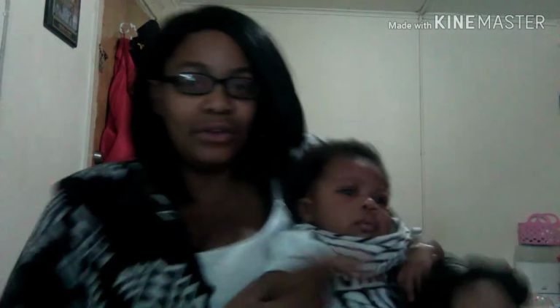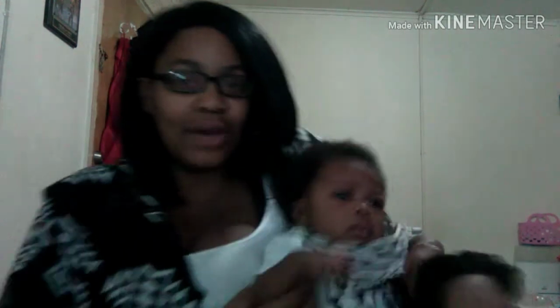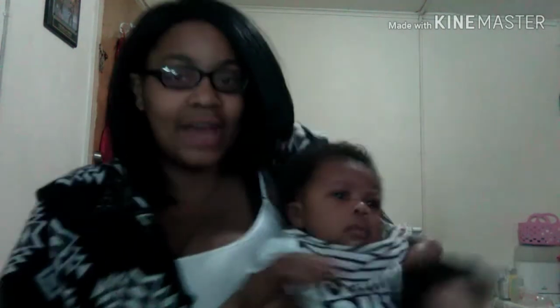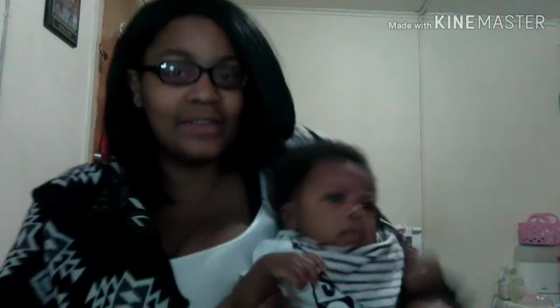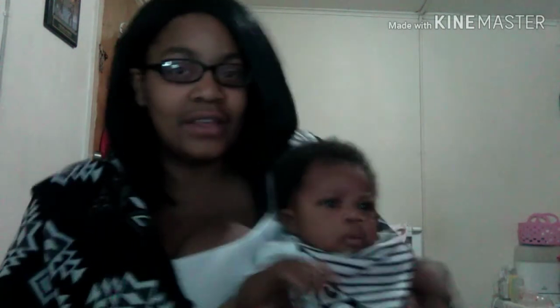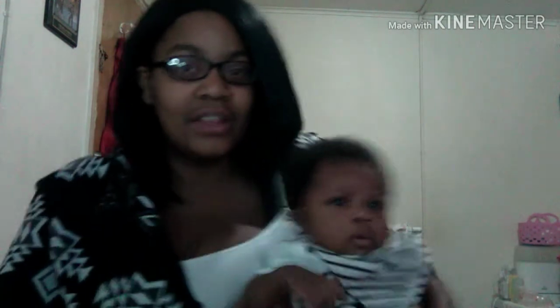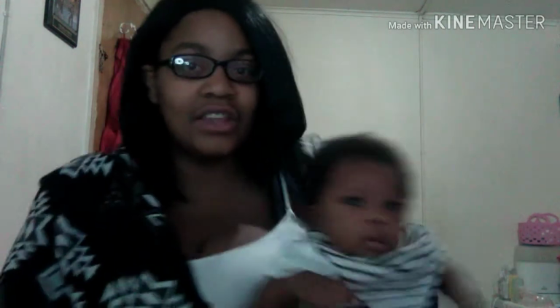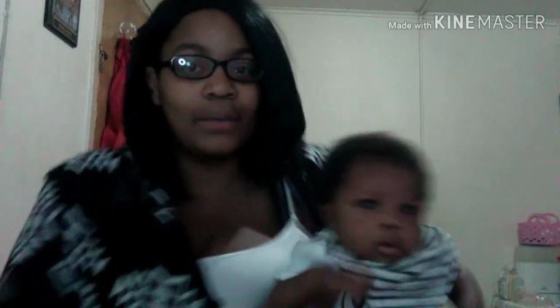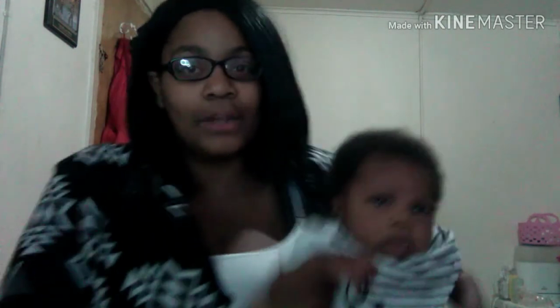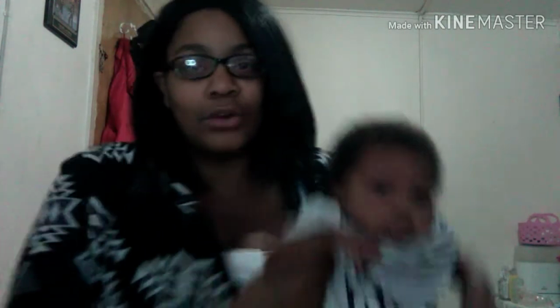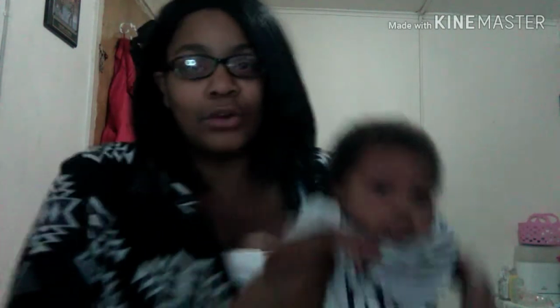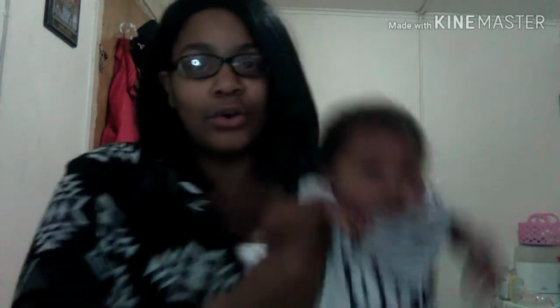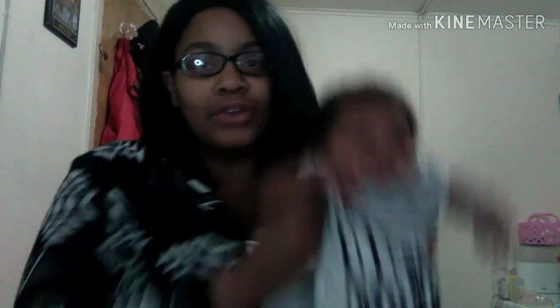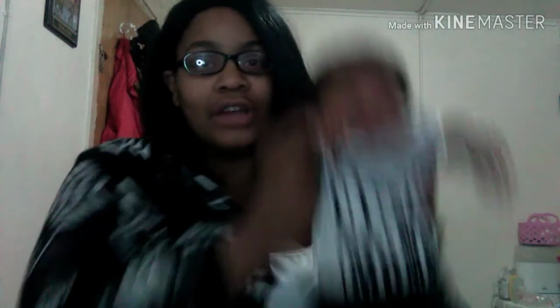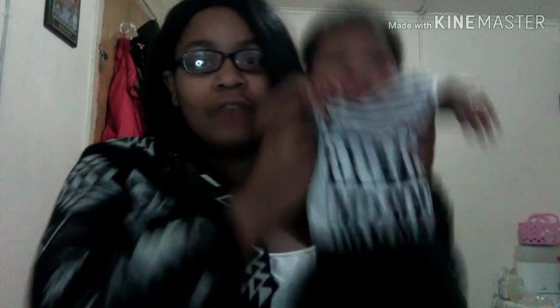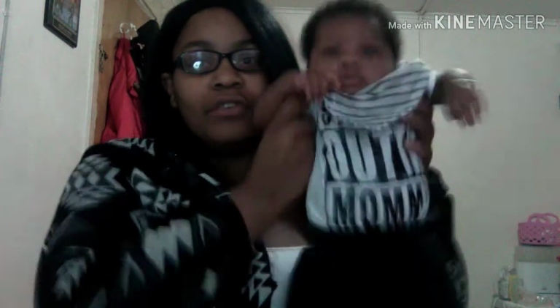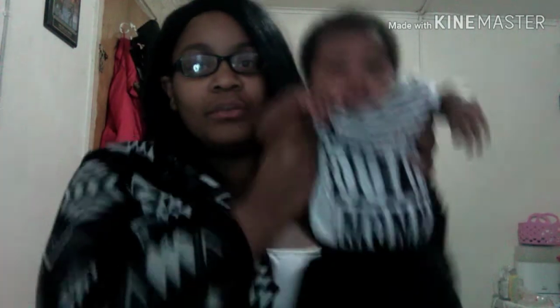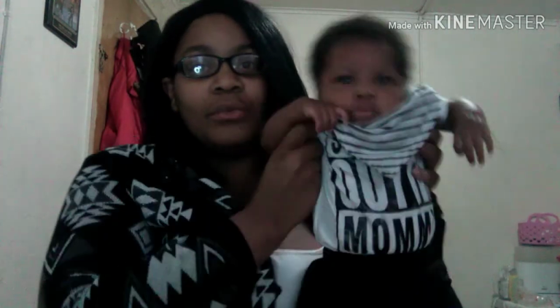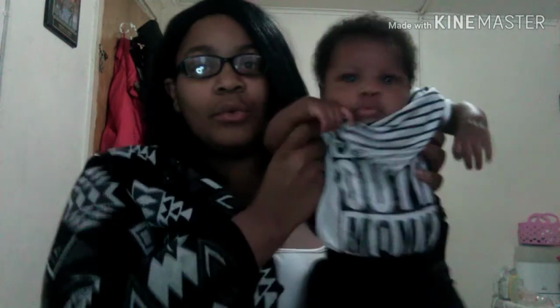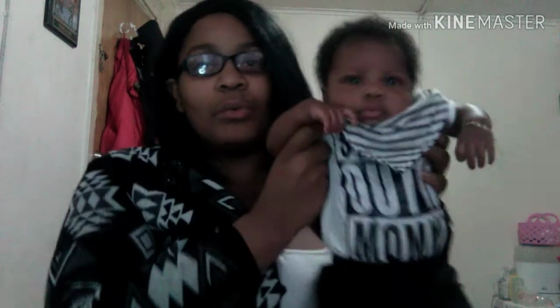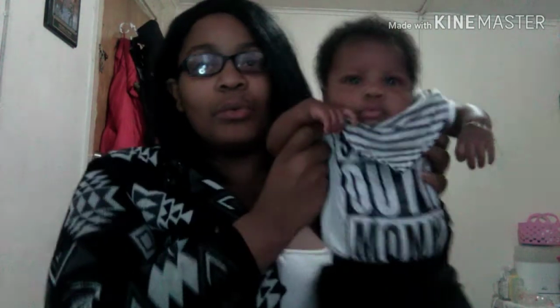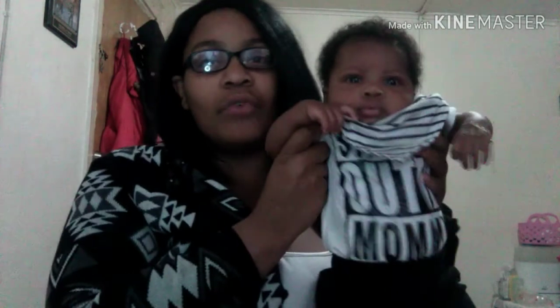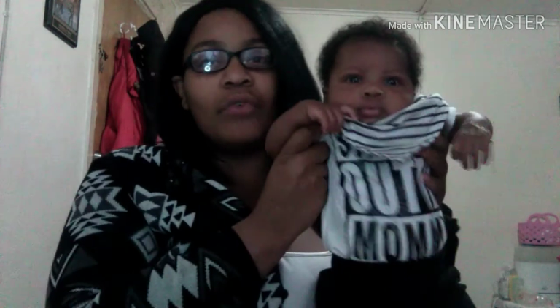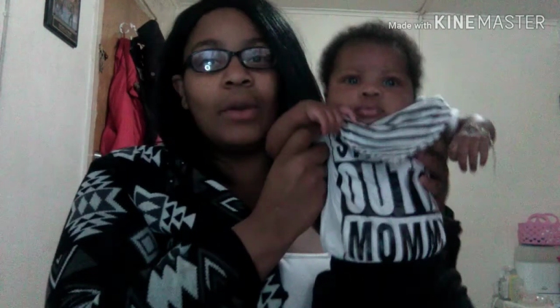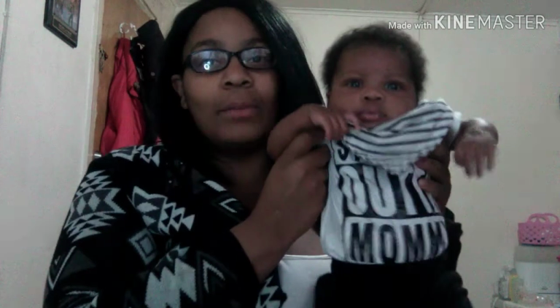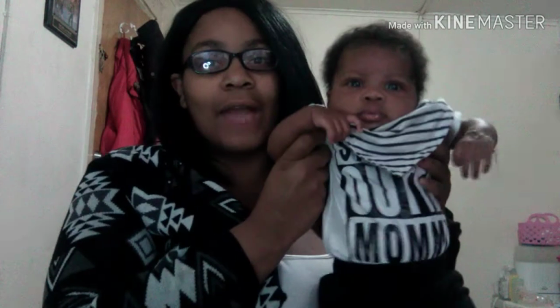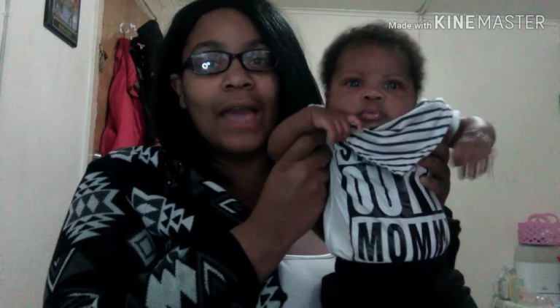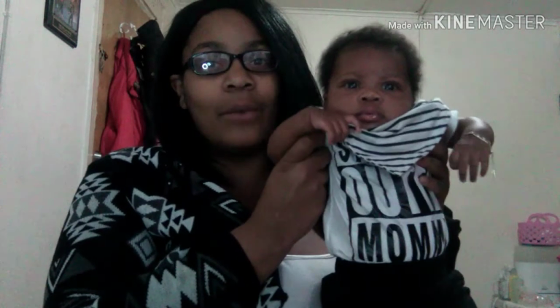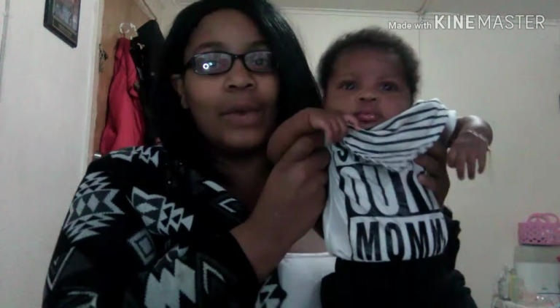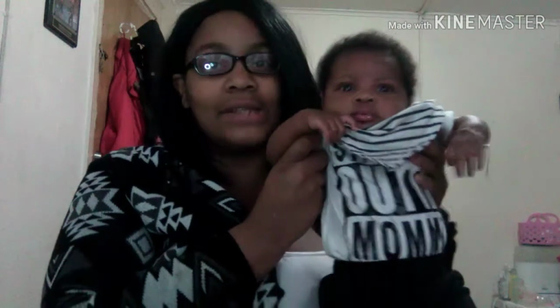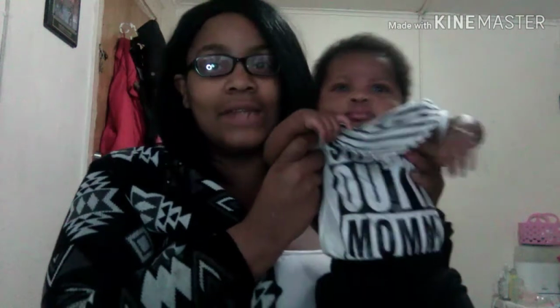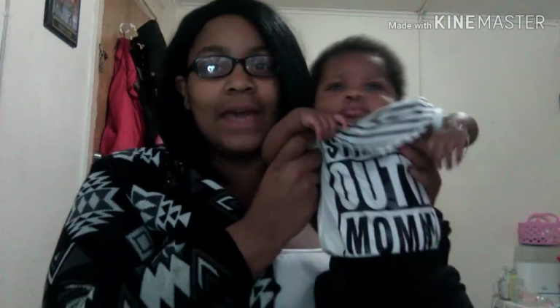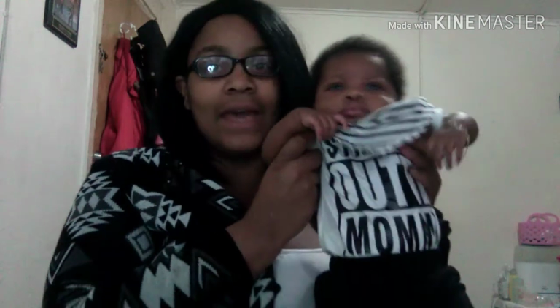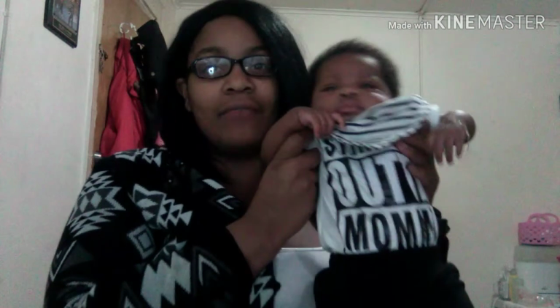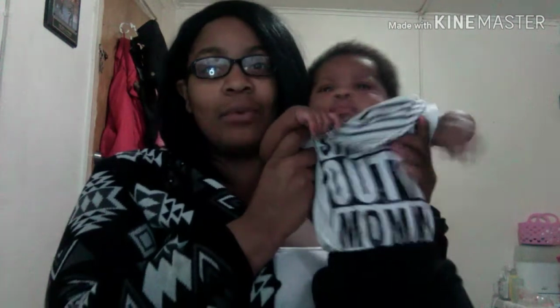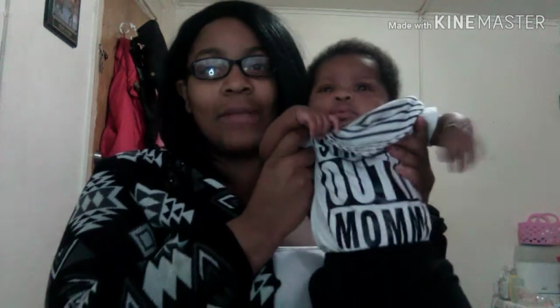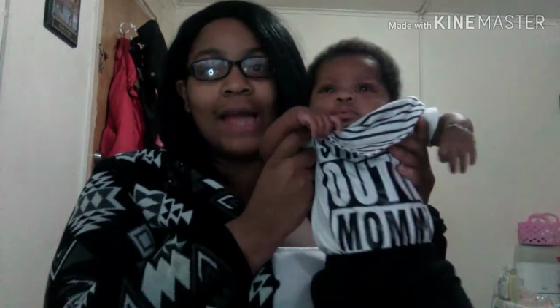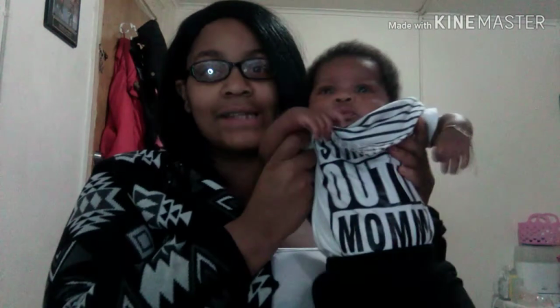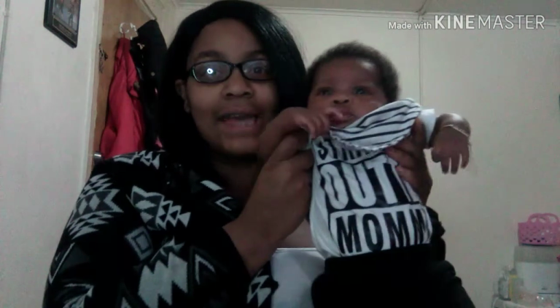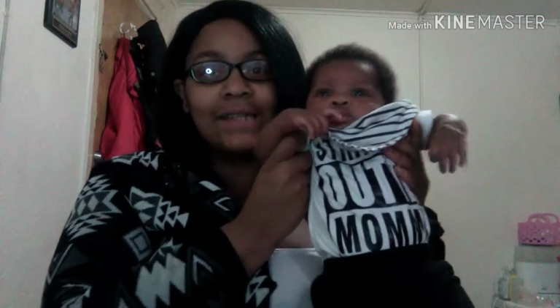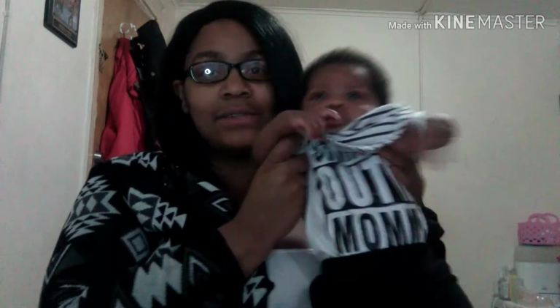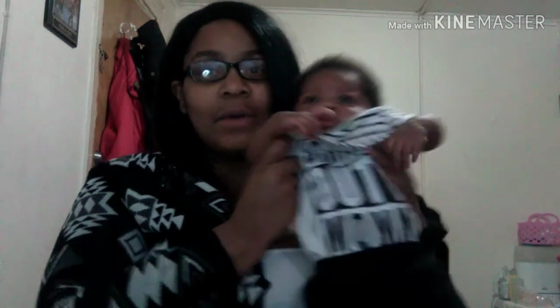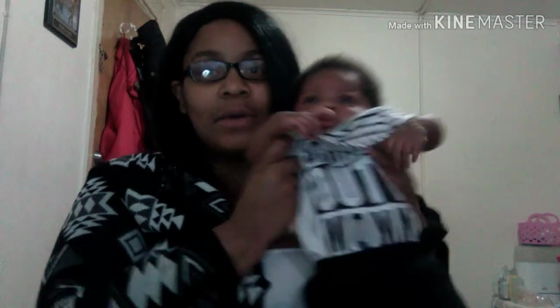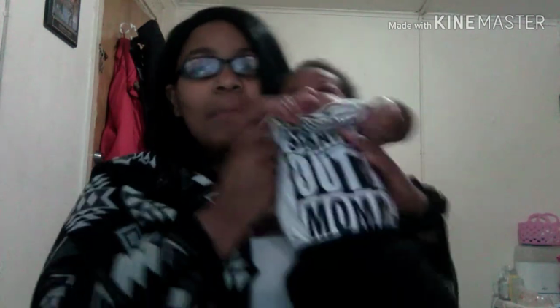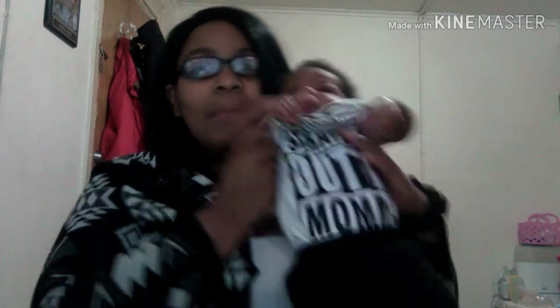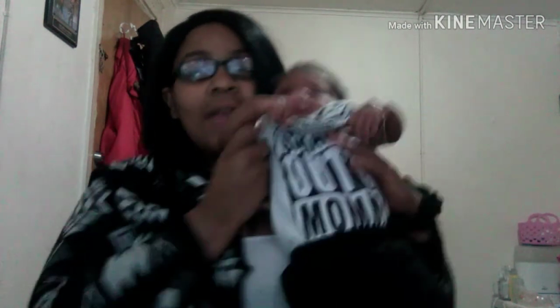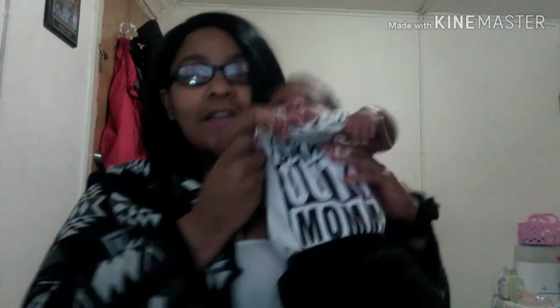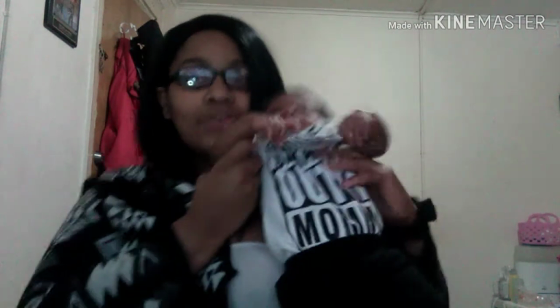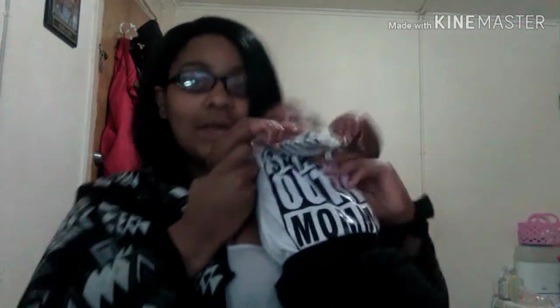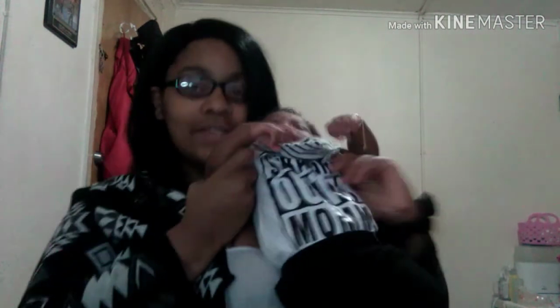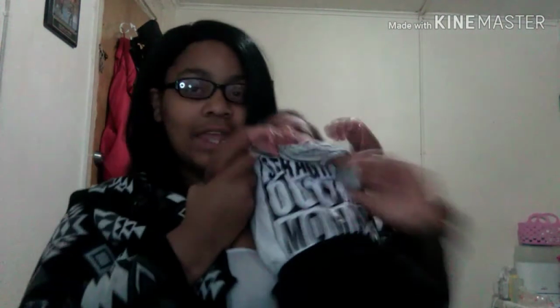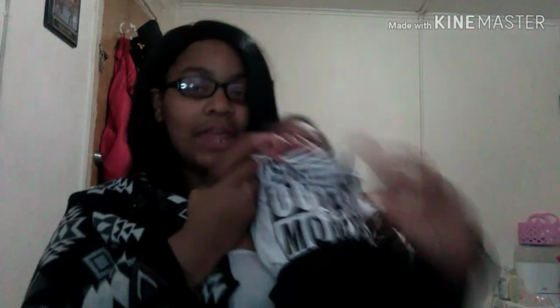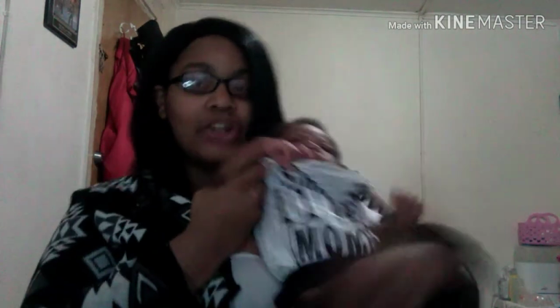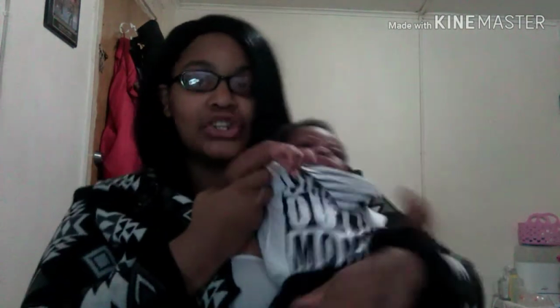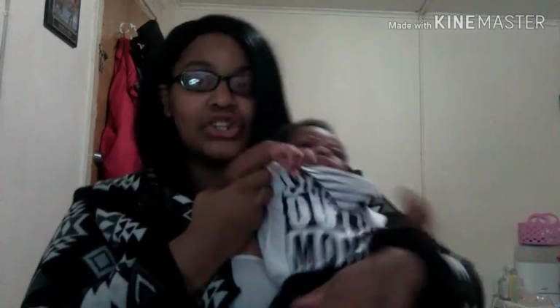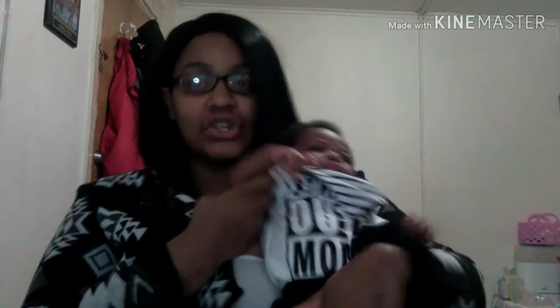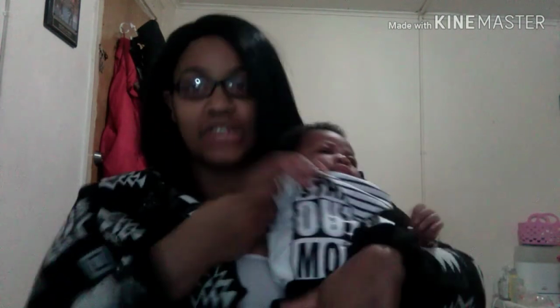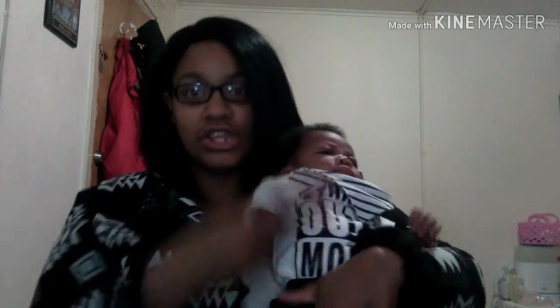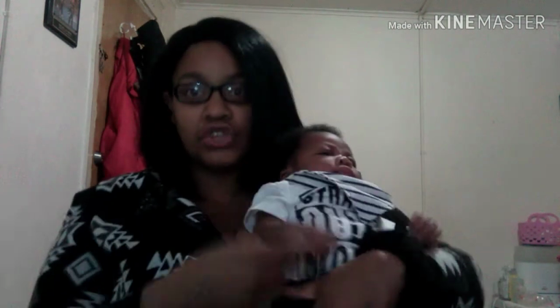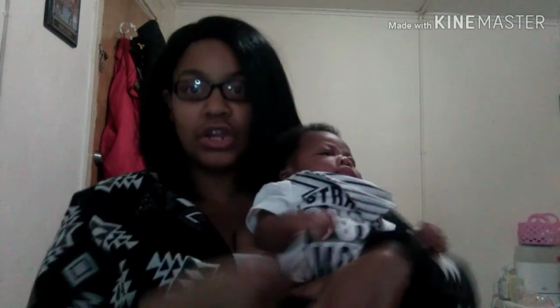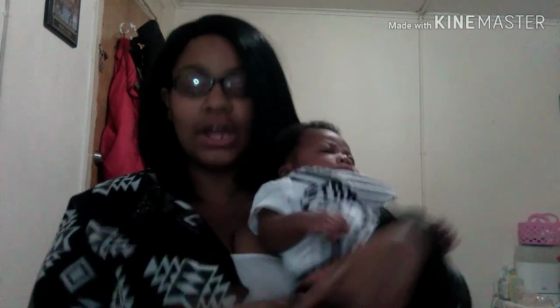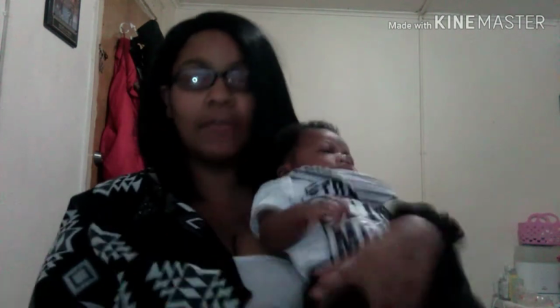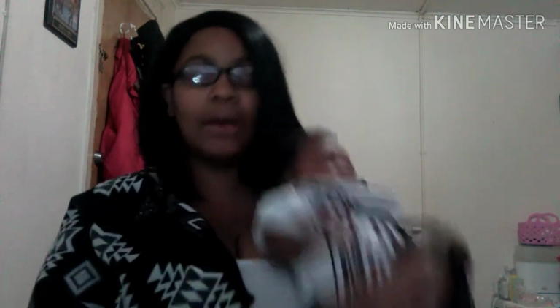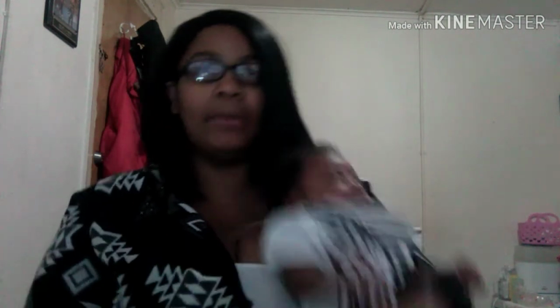Look at my little girl's outfit — we're both wearing black and white today. I have on black tights and black sweats, and her shirt says 'Straight Out of Mommy.'